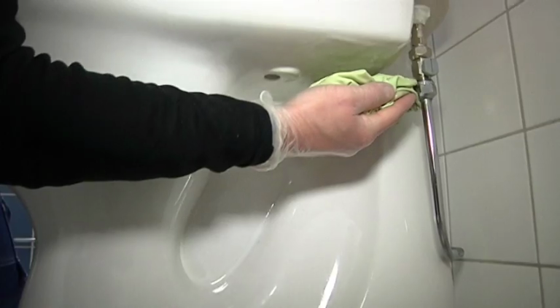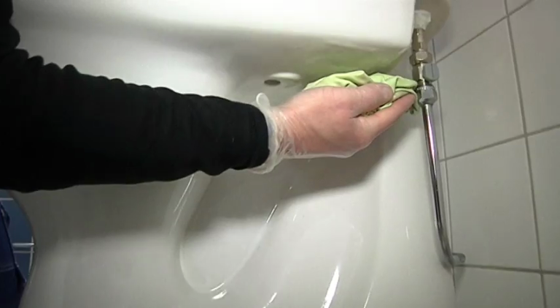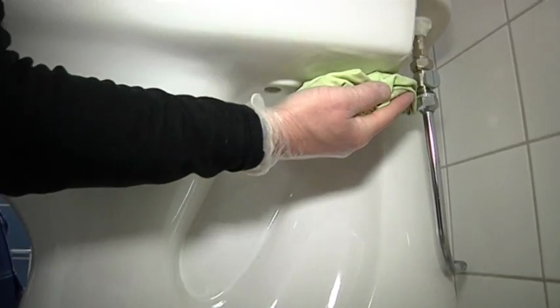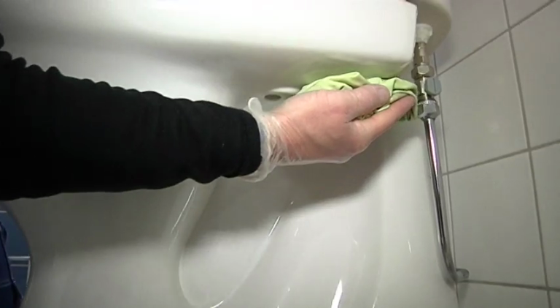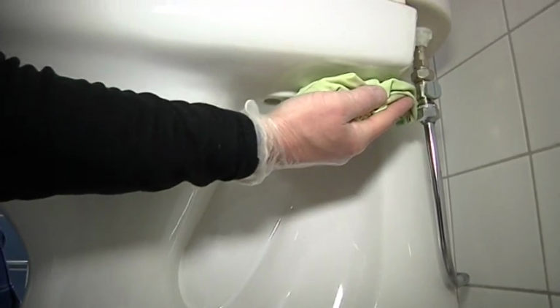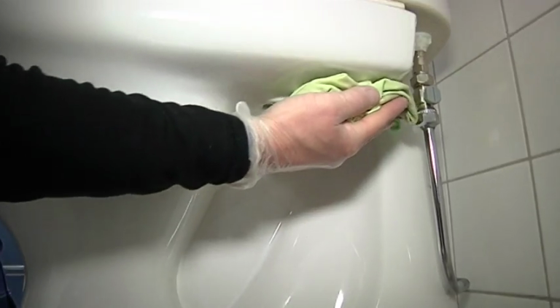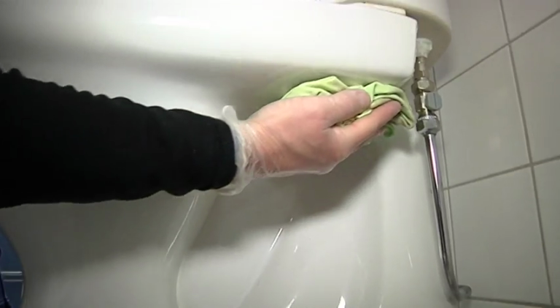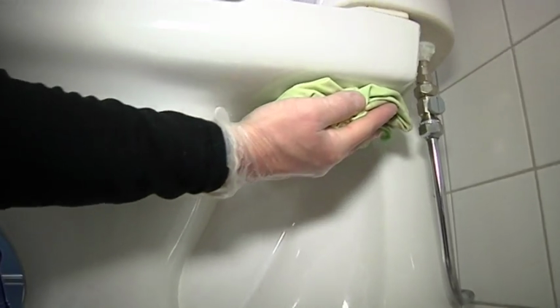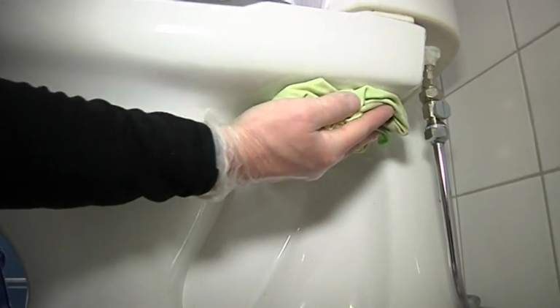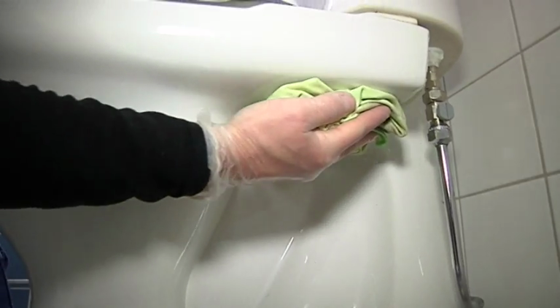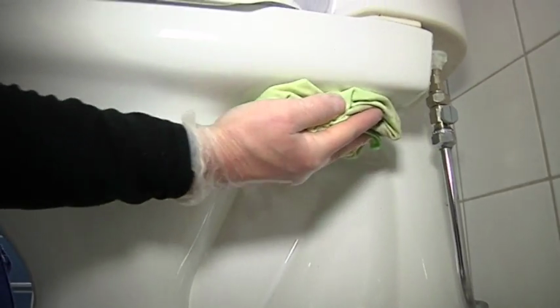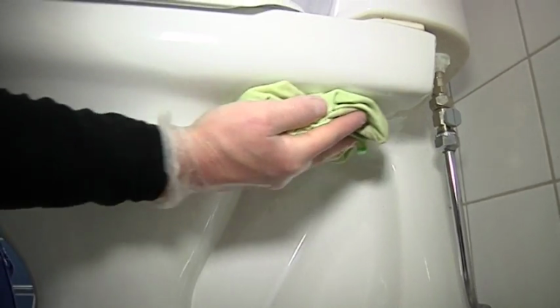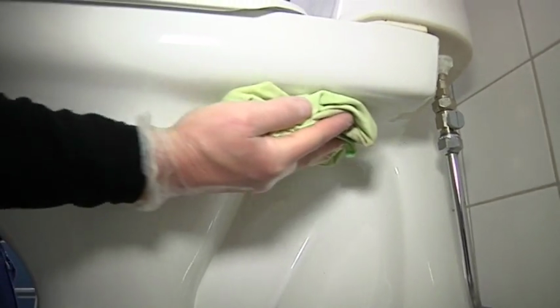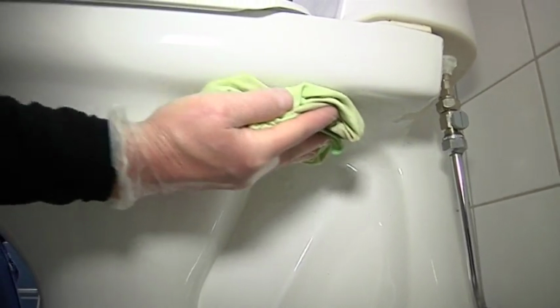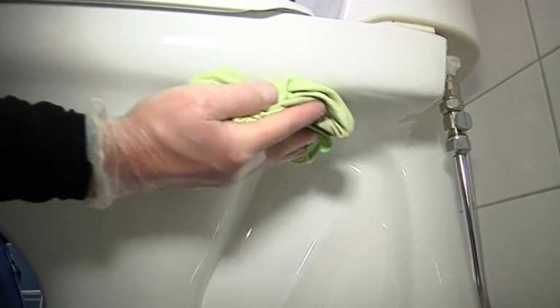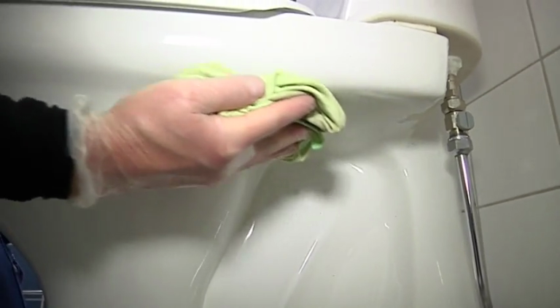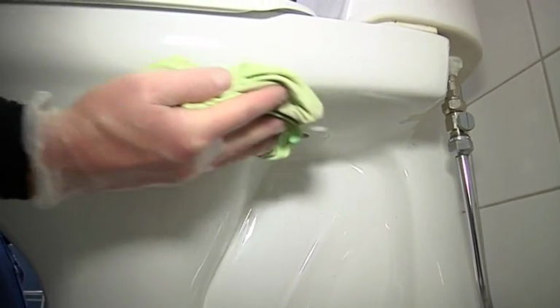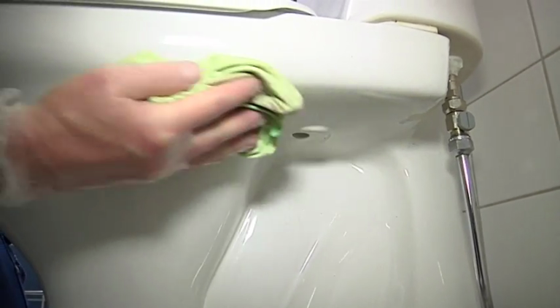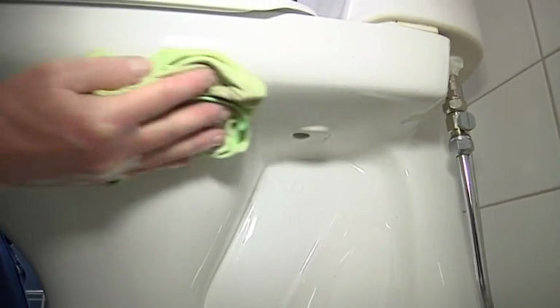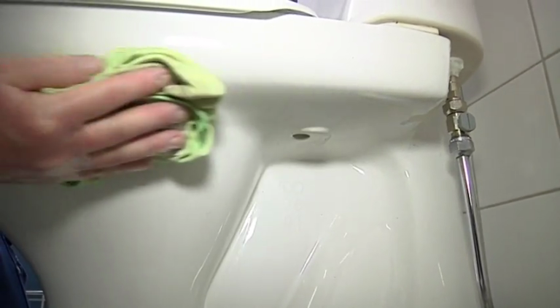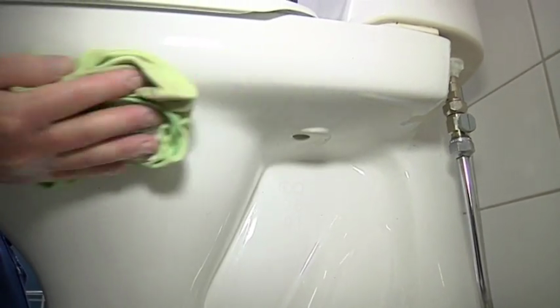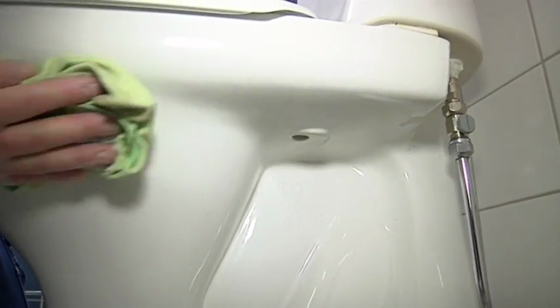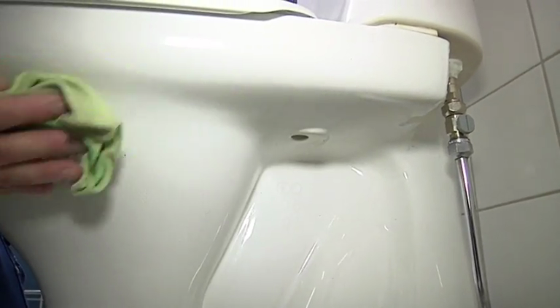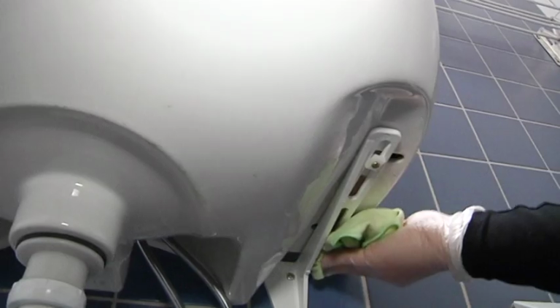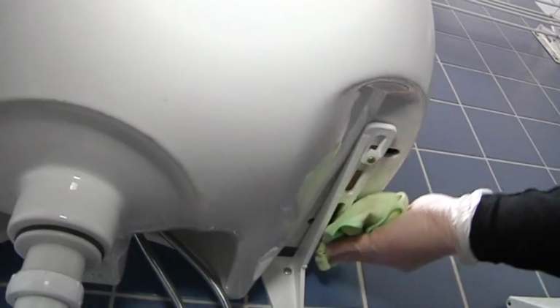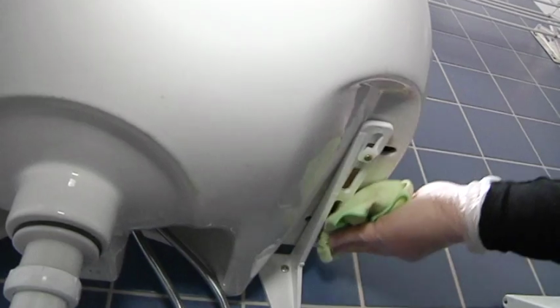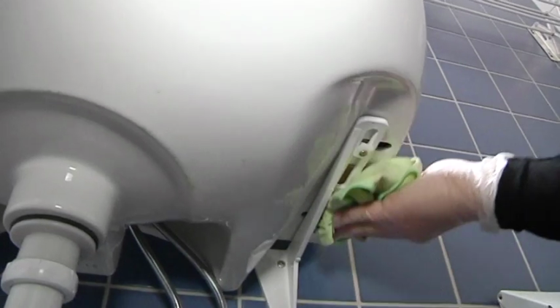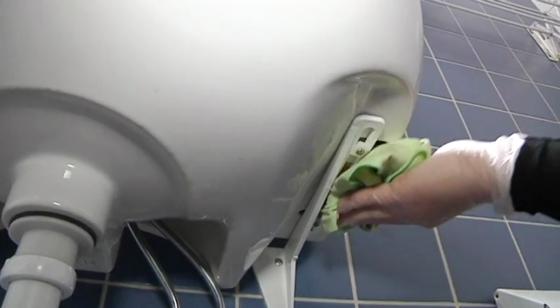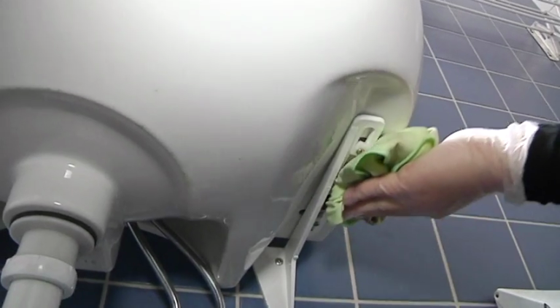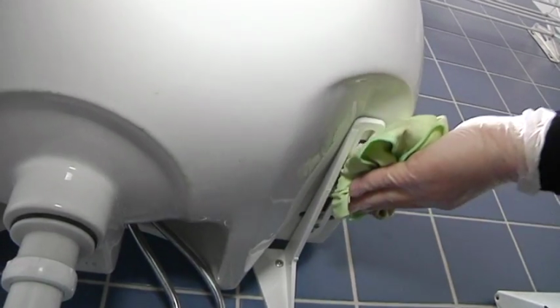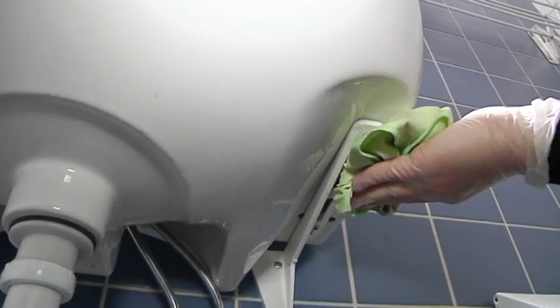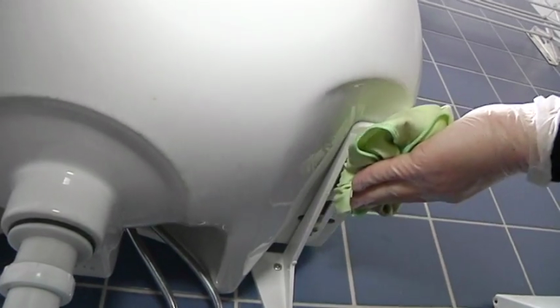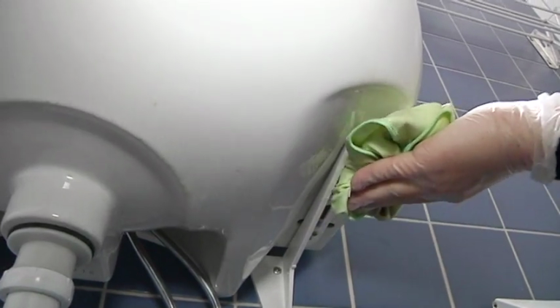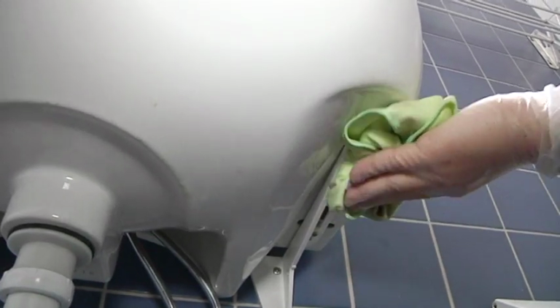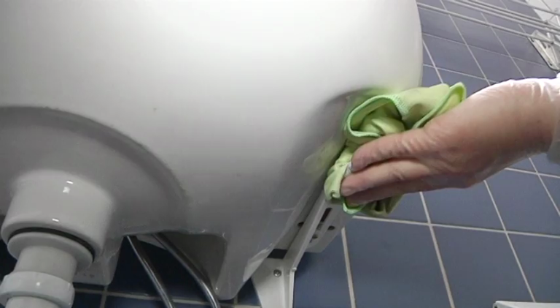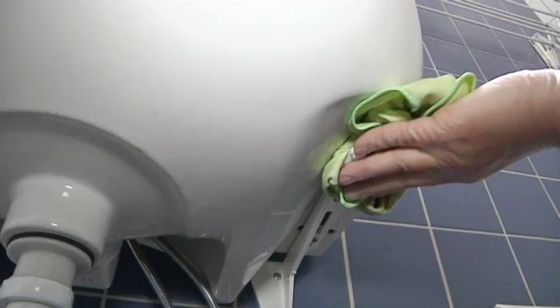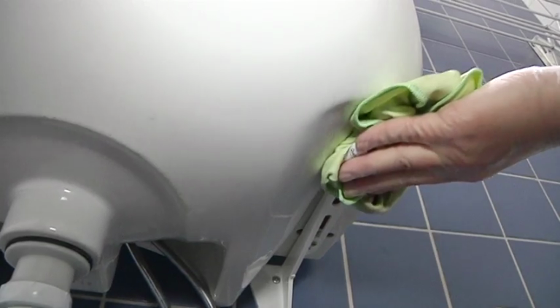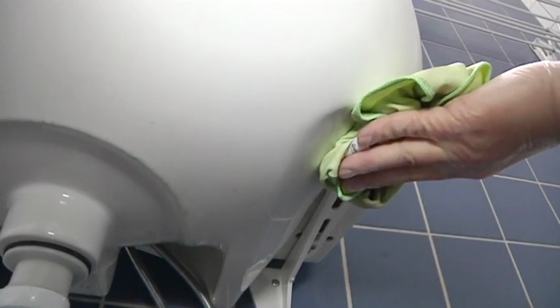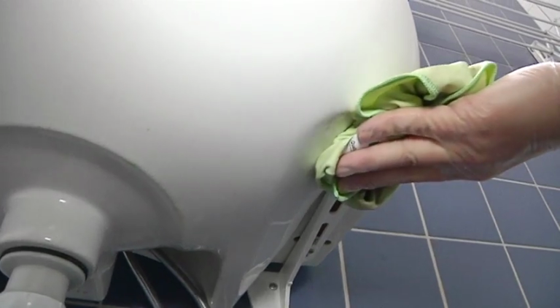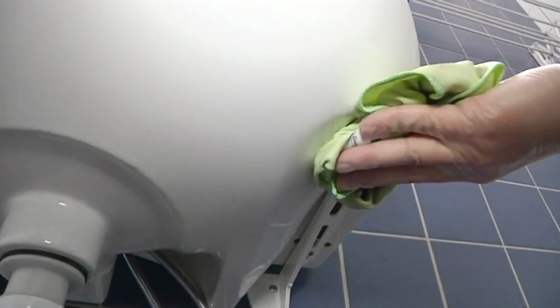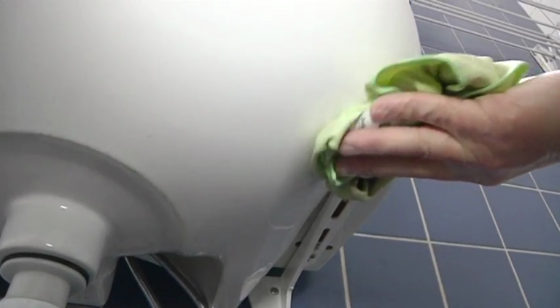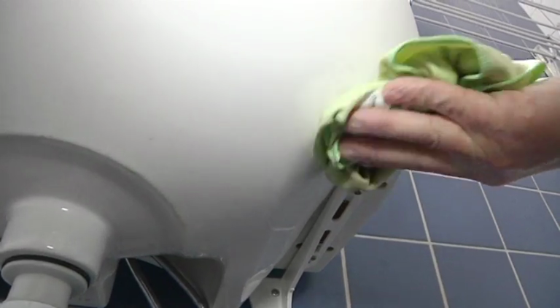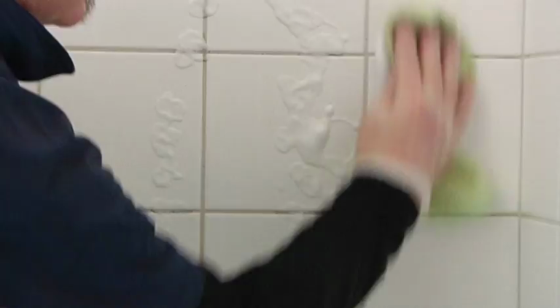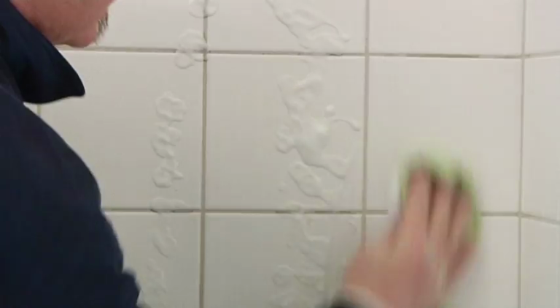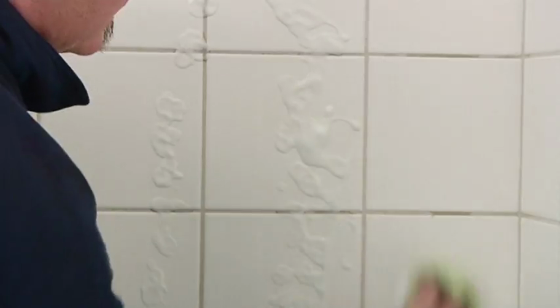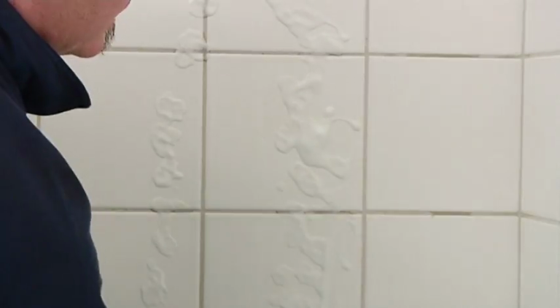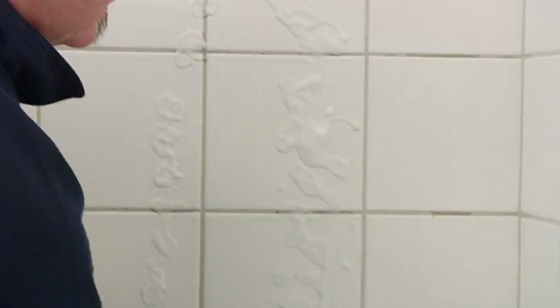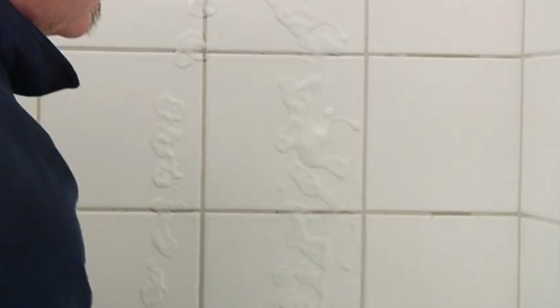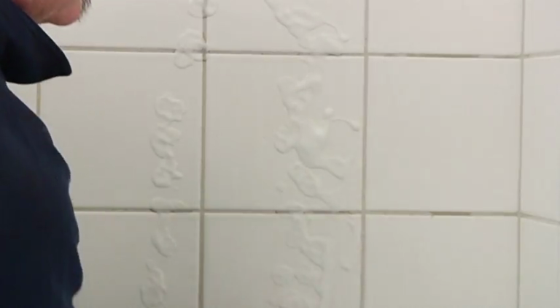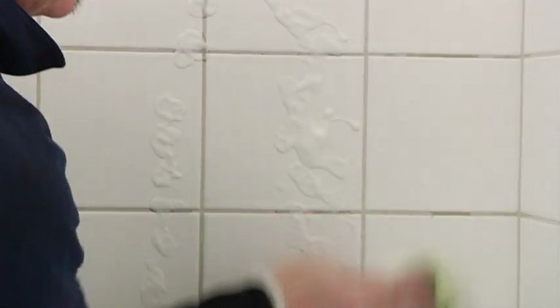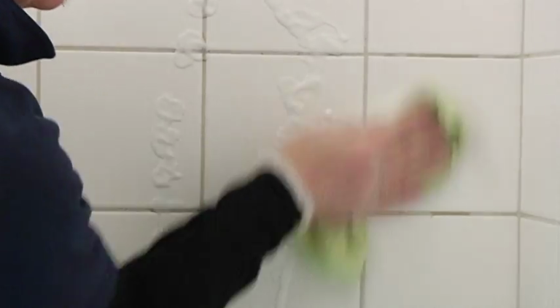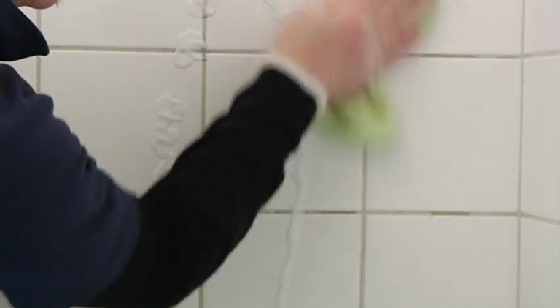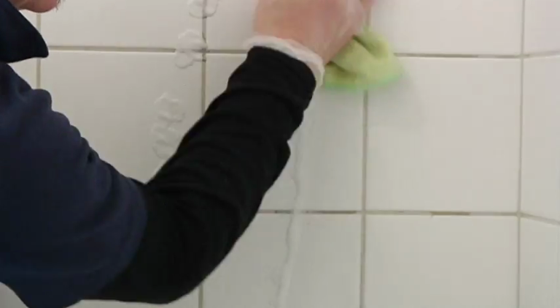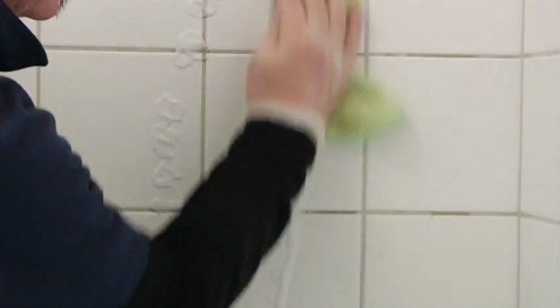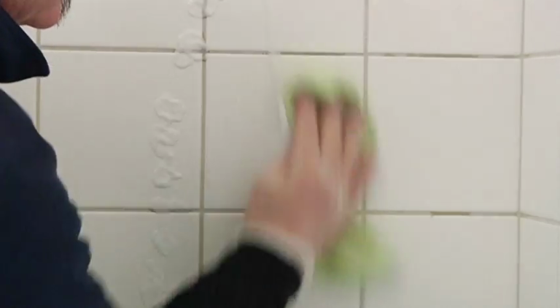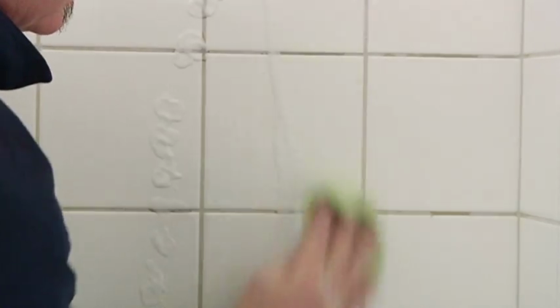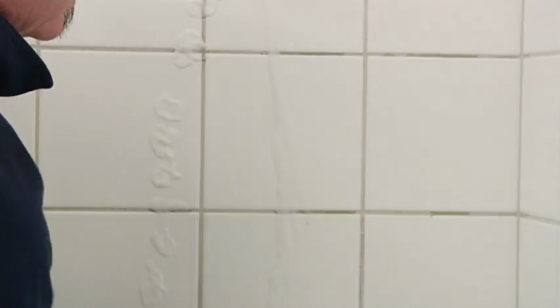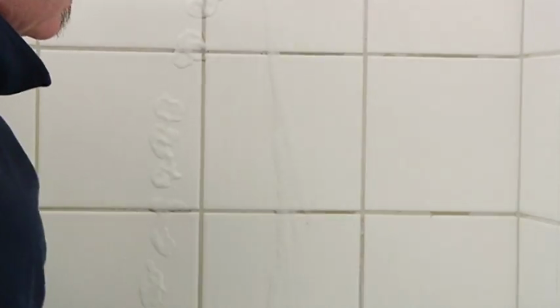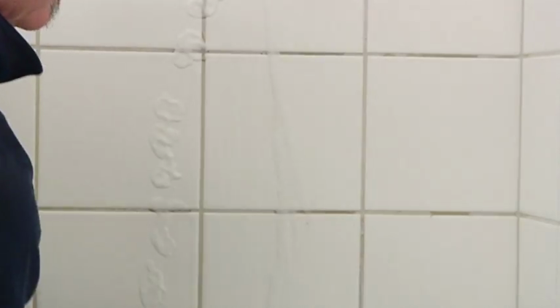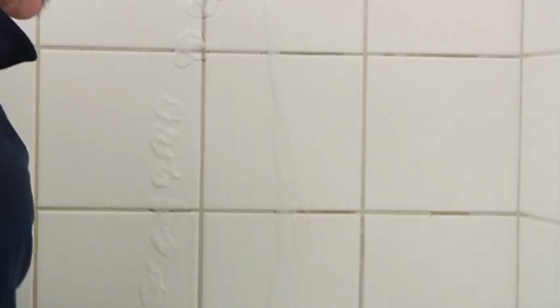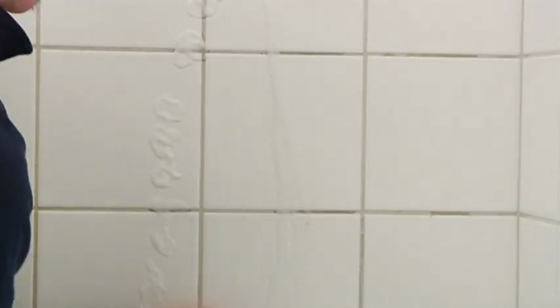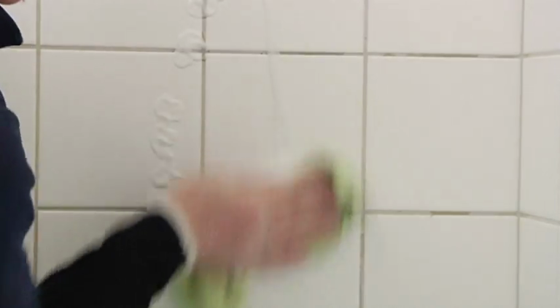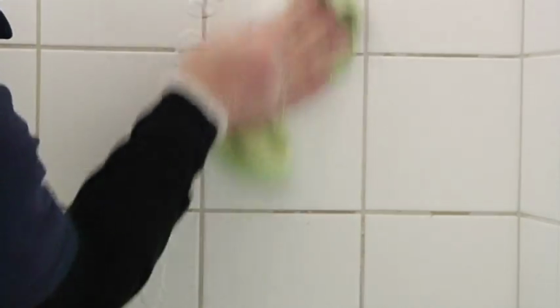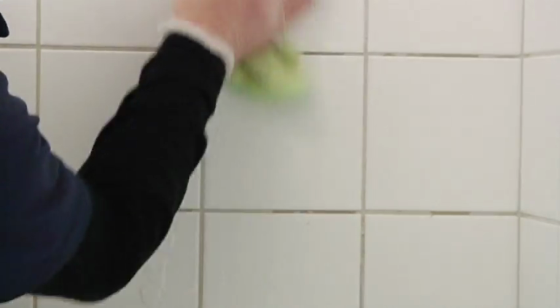Using a damp cloth, clean off the toilet and the wash basin. Clean the tiles and the ventilation cap.